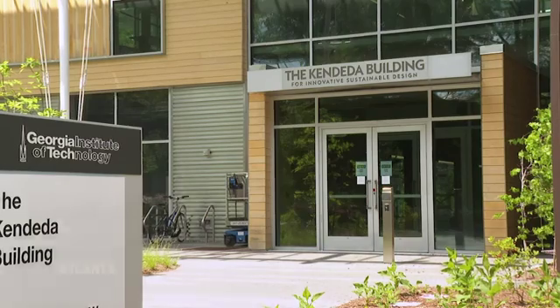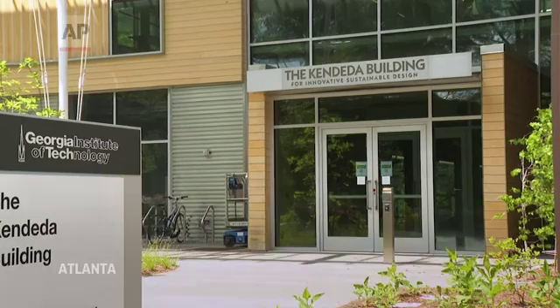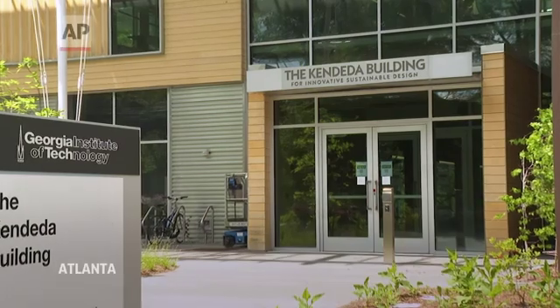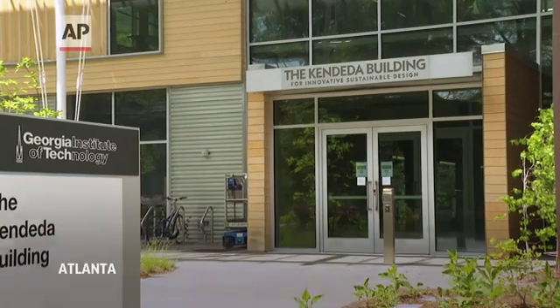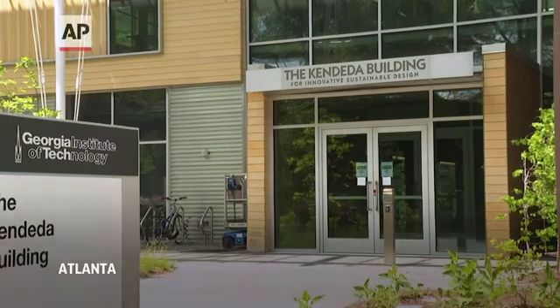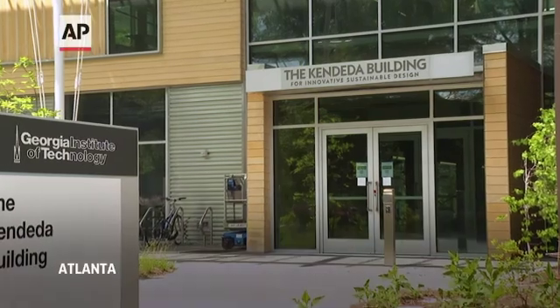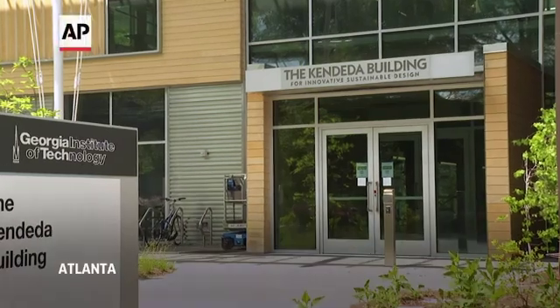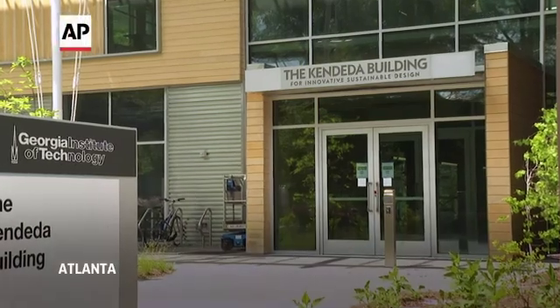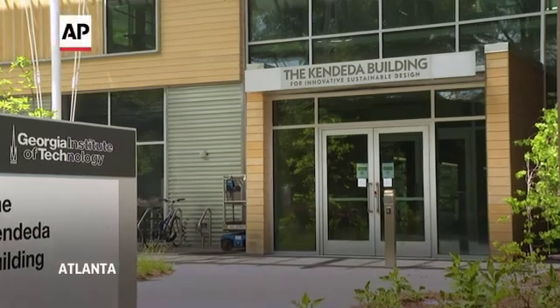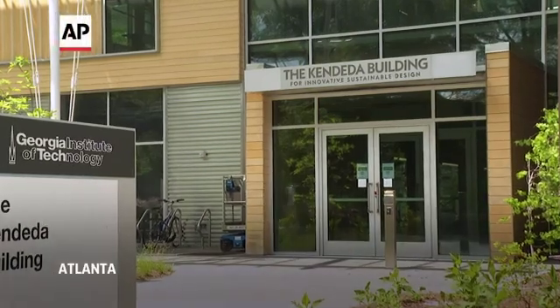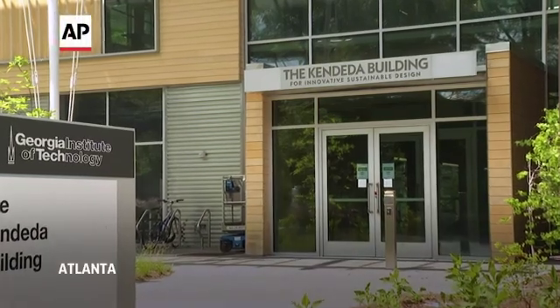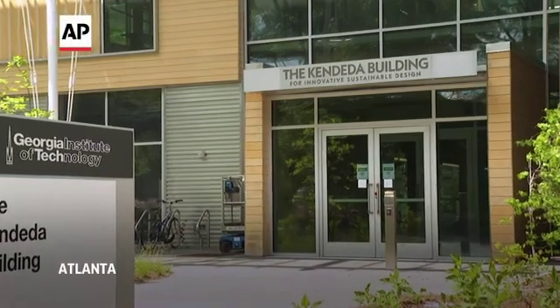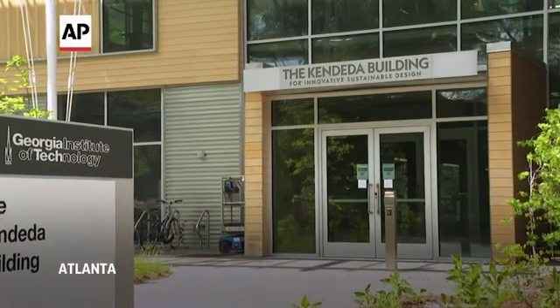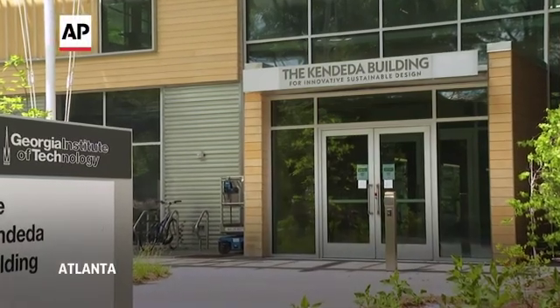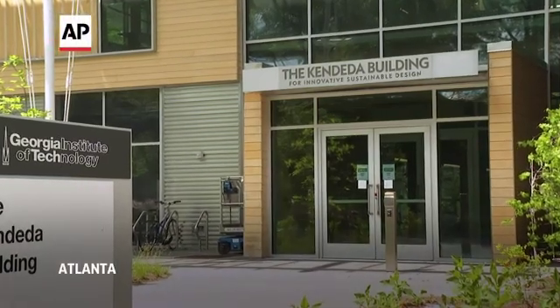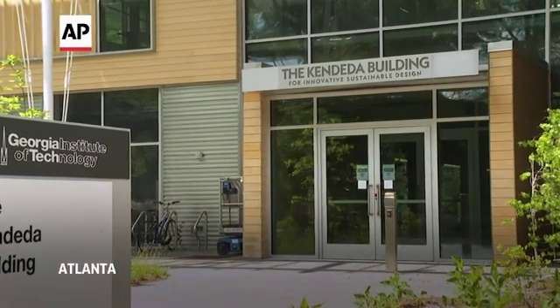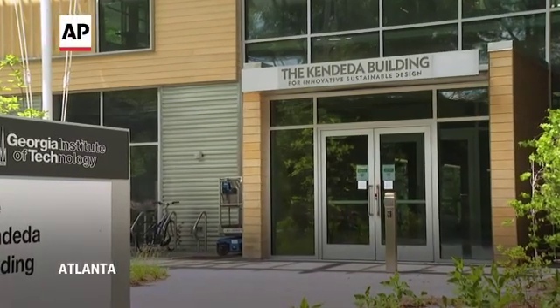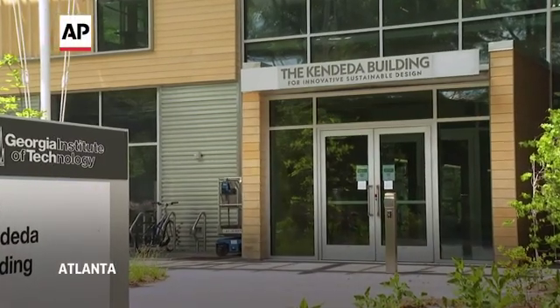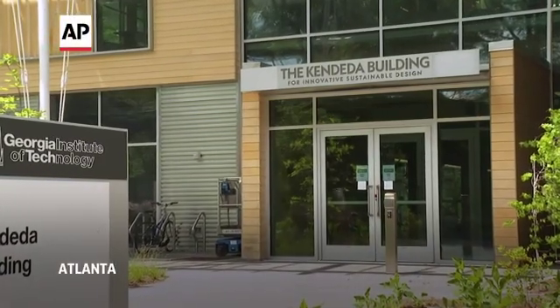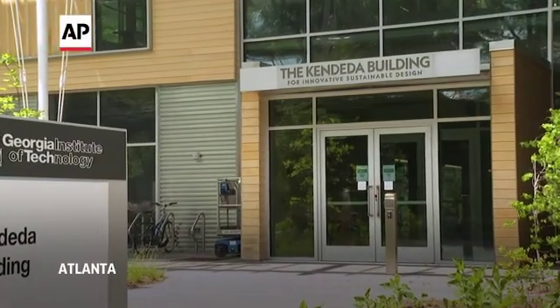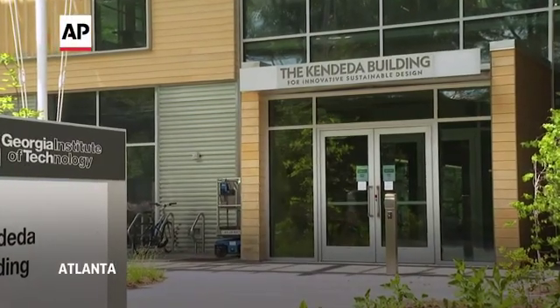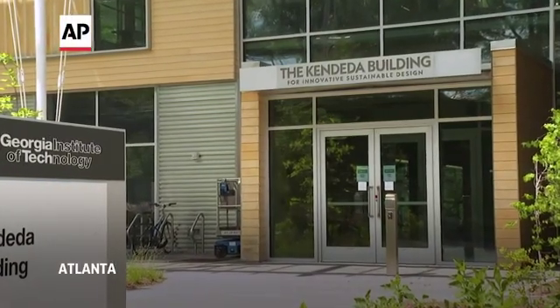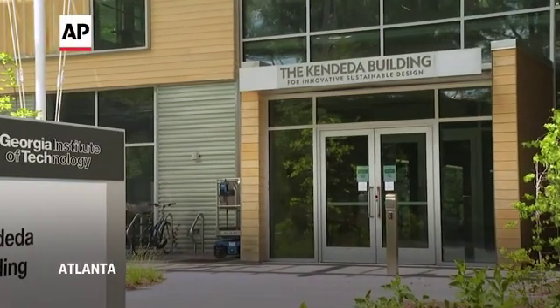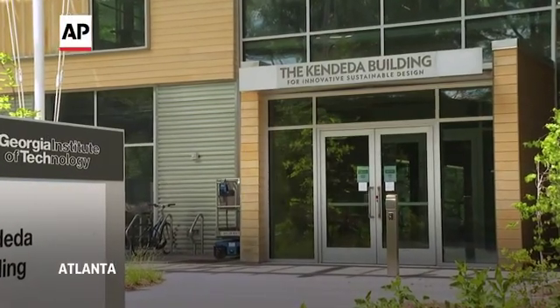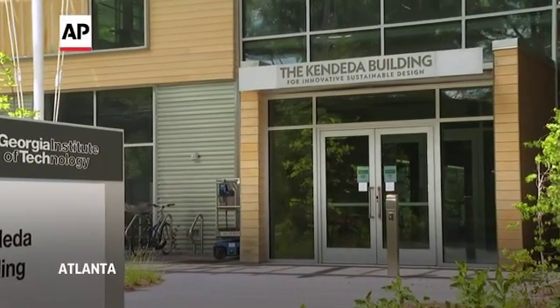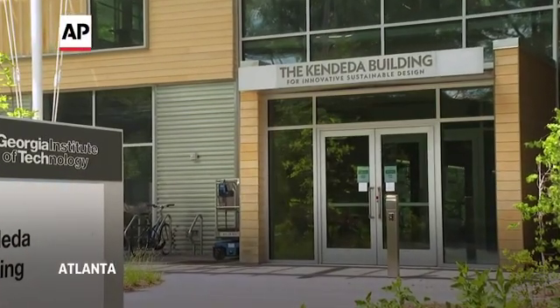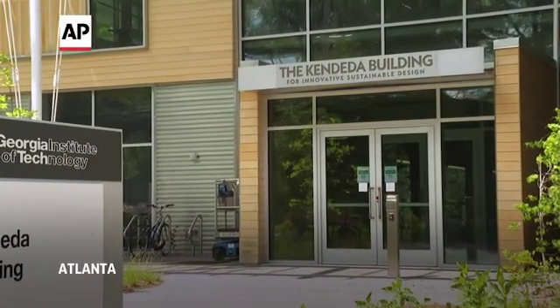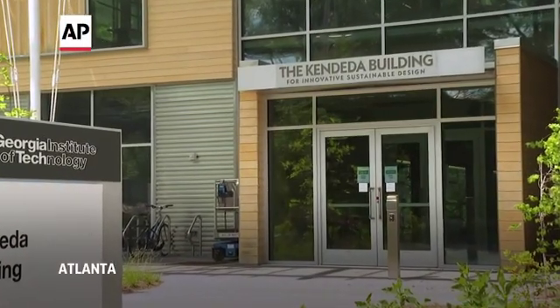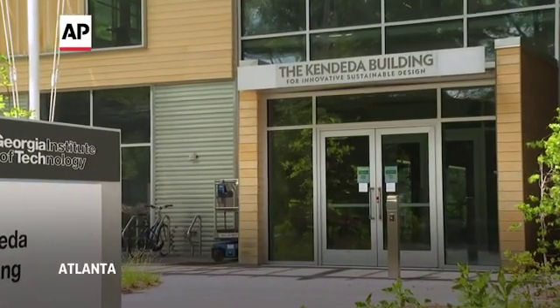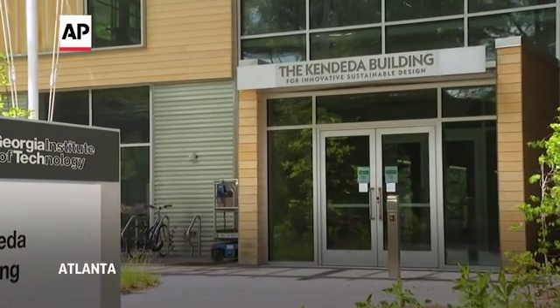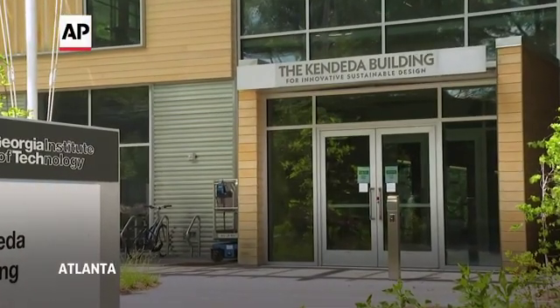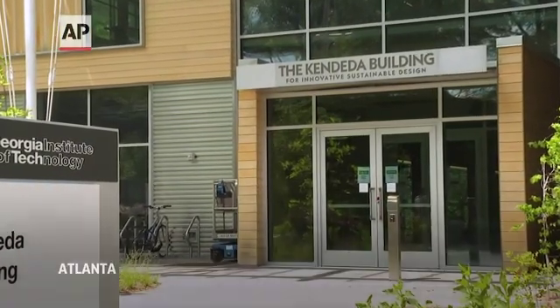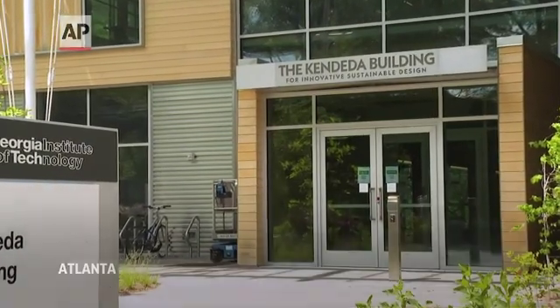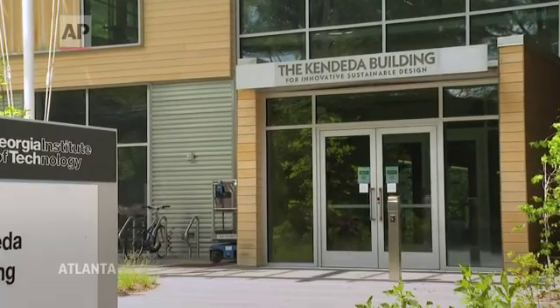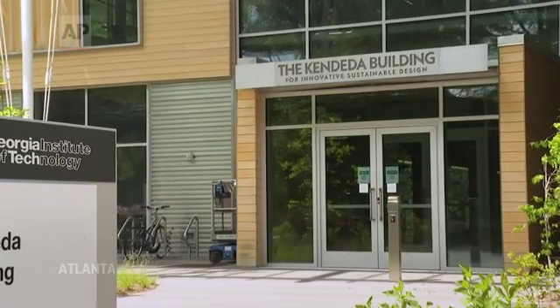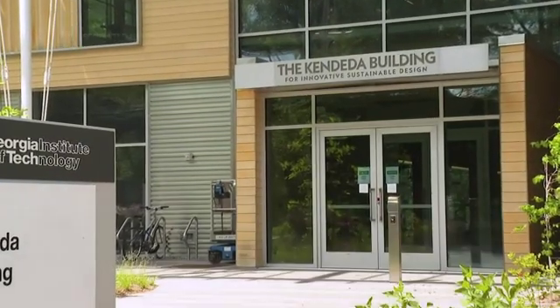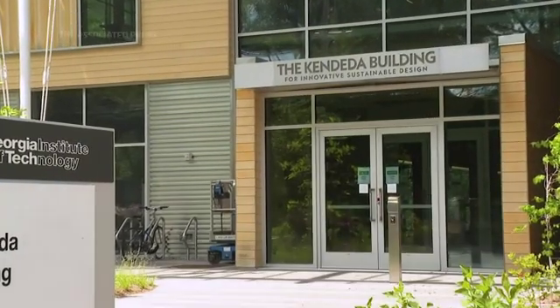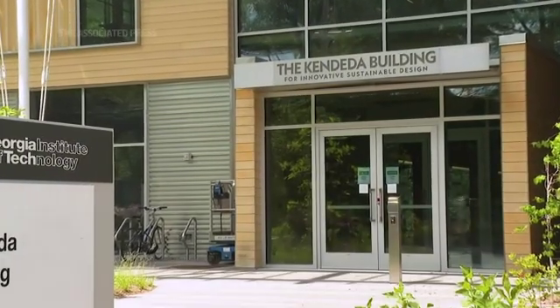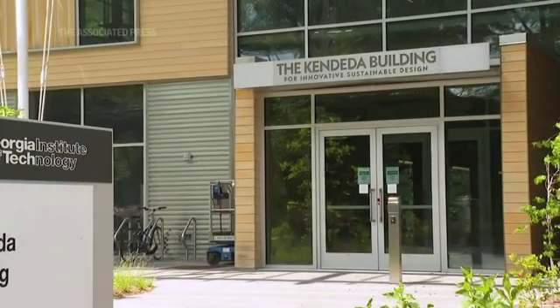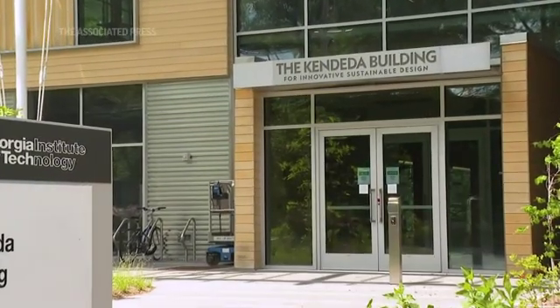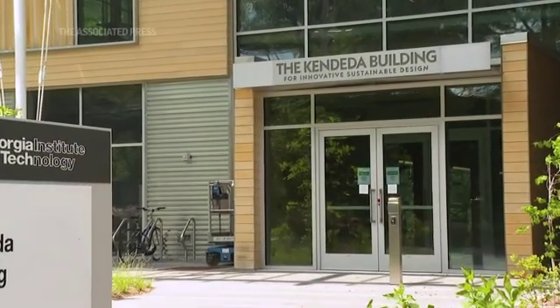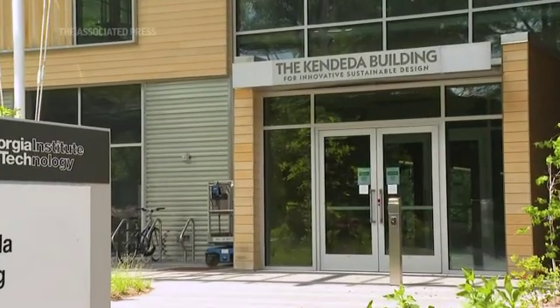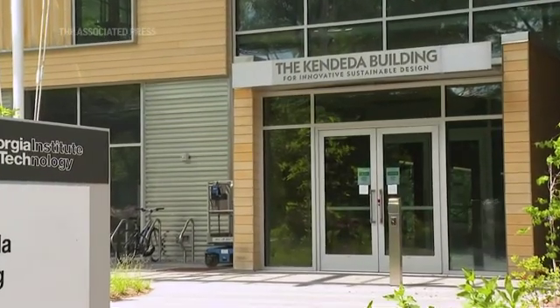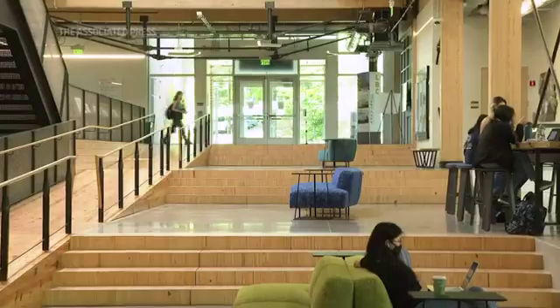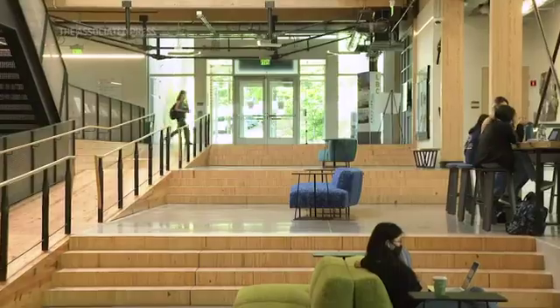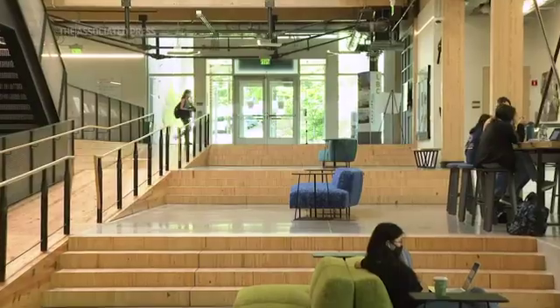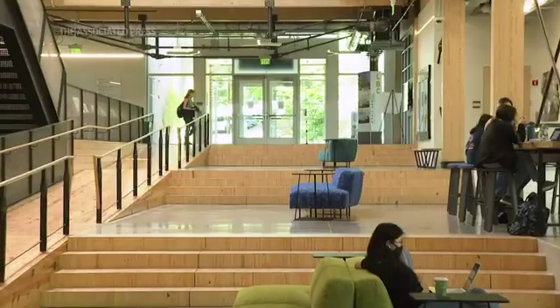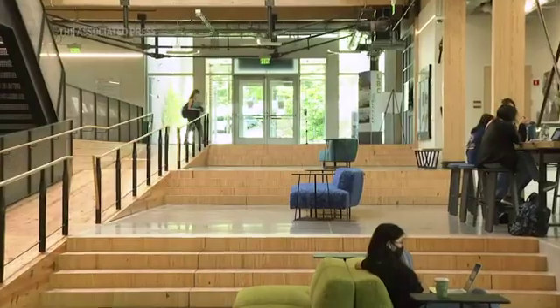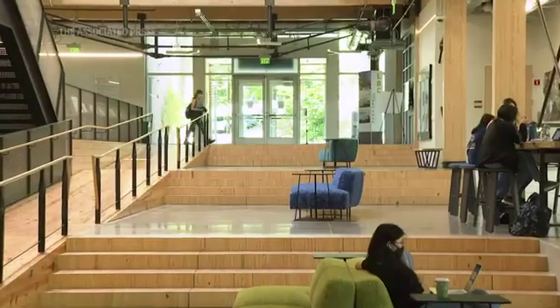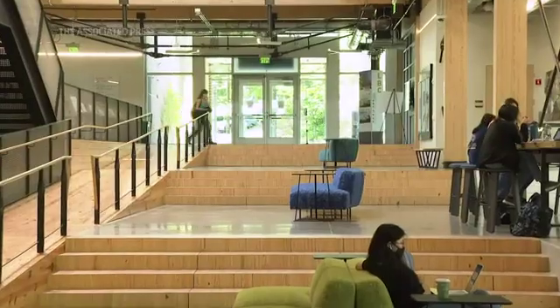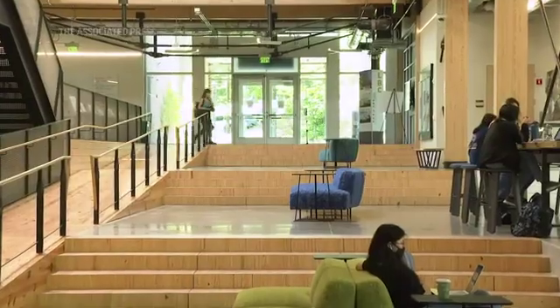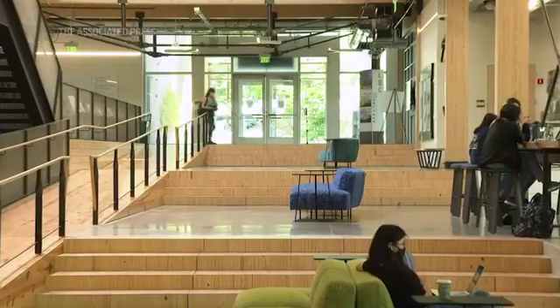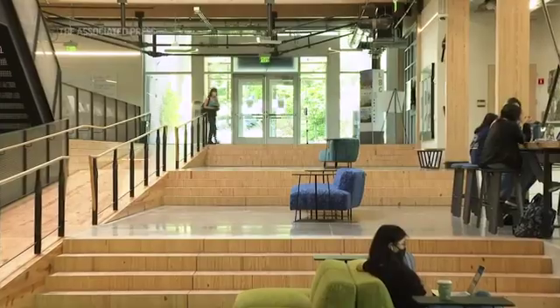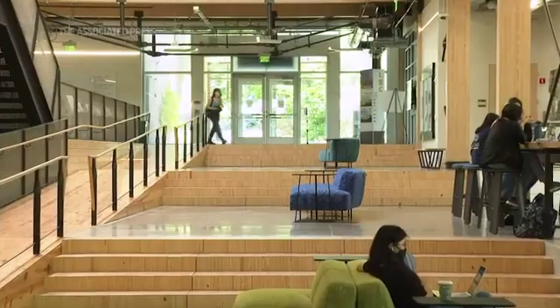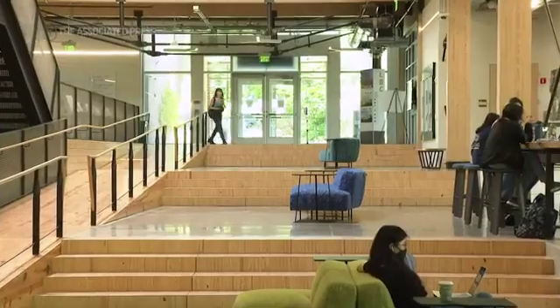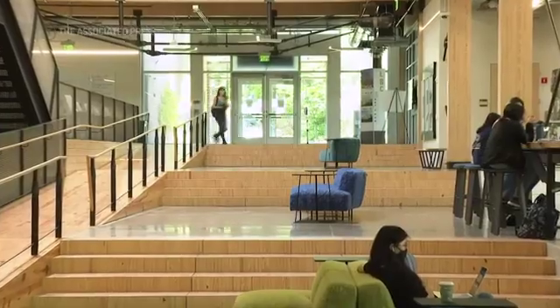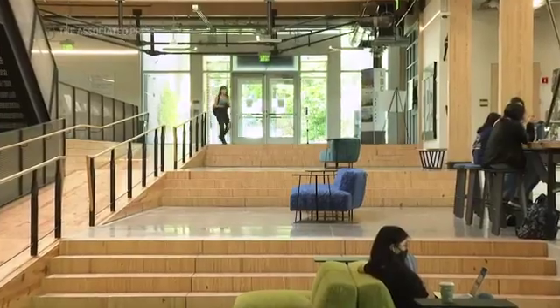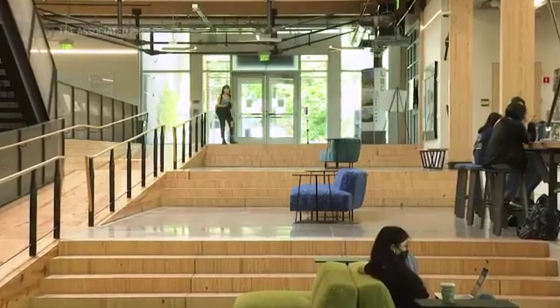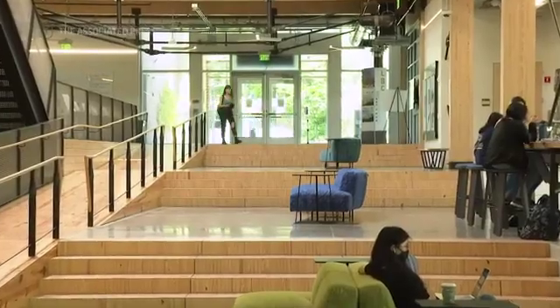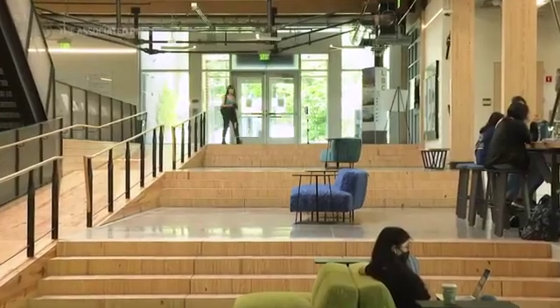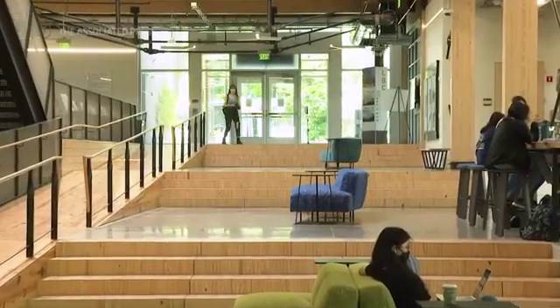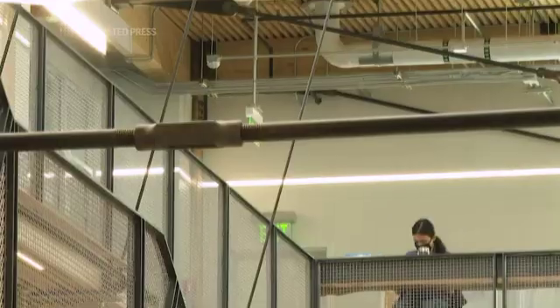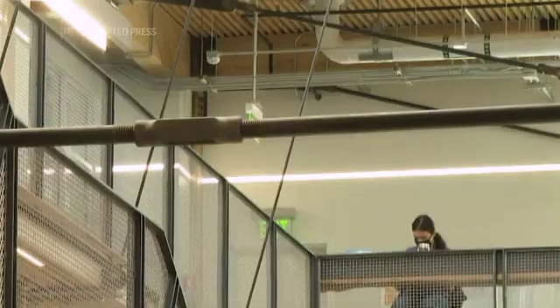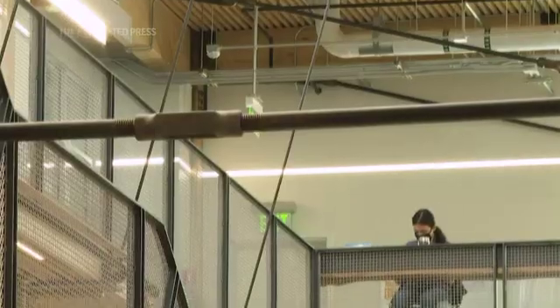A living building is a building that seeks to give back more to people and planet than it takes.